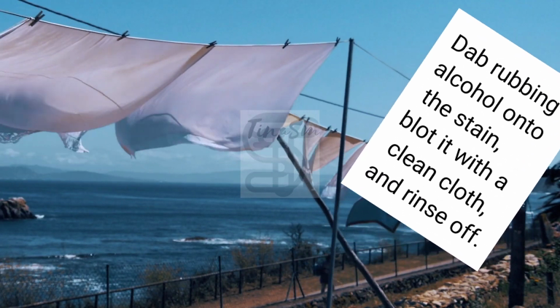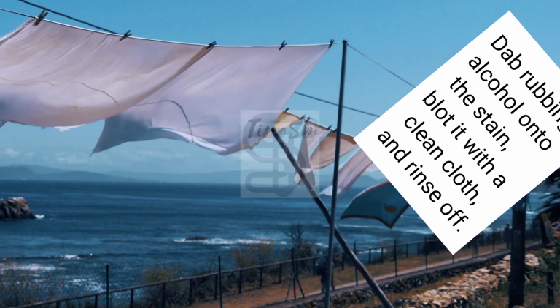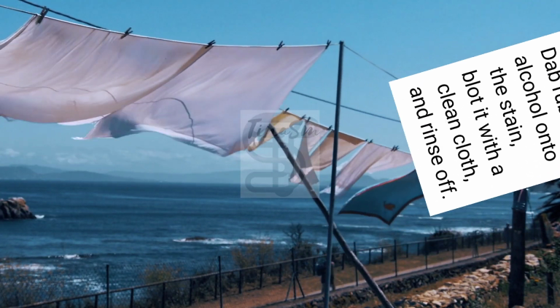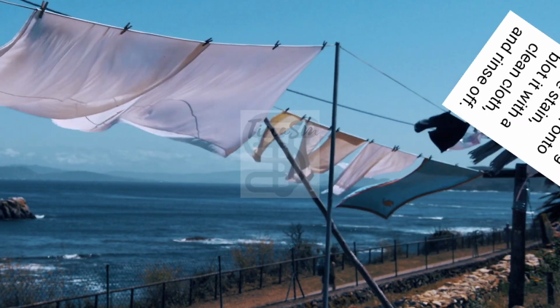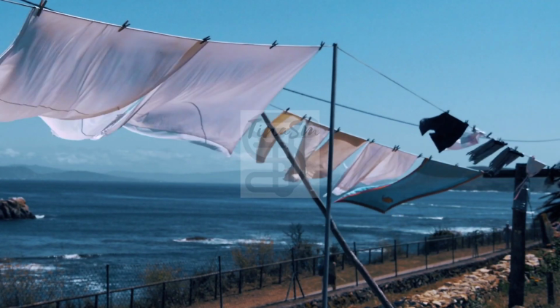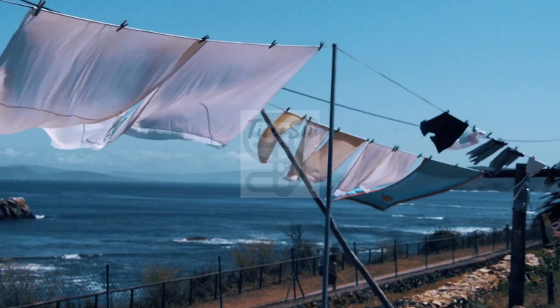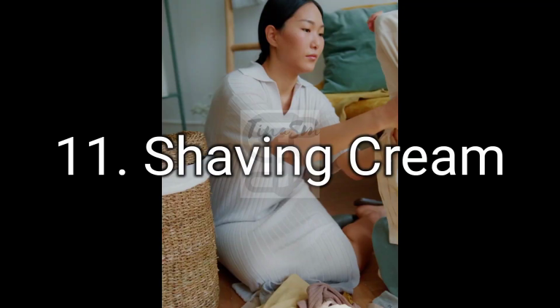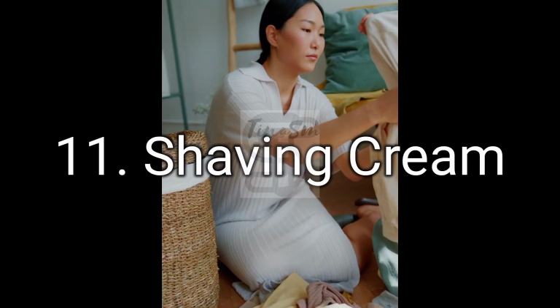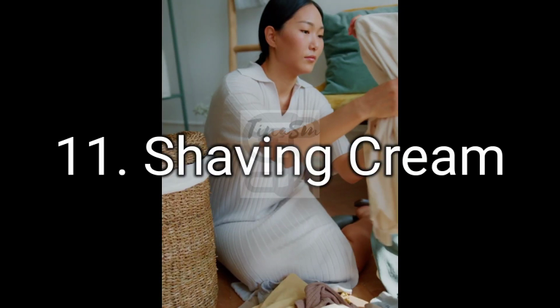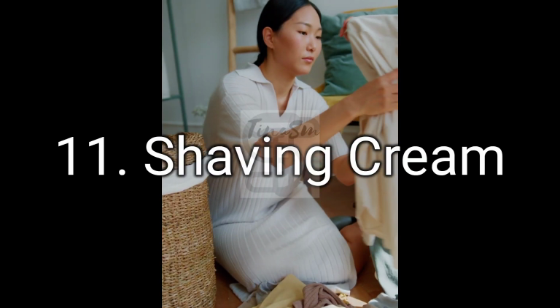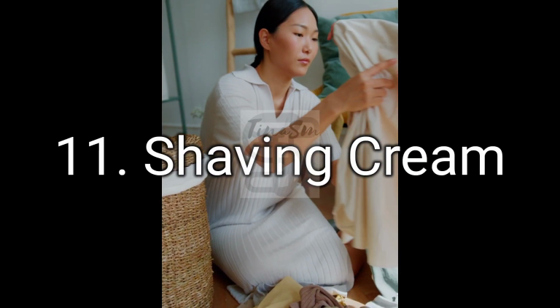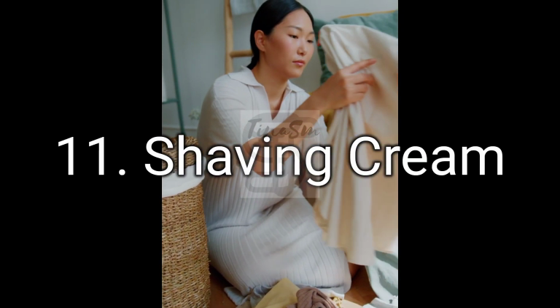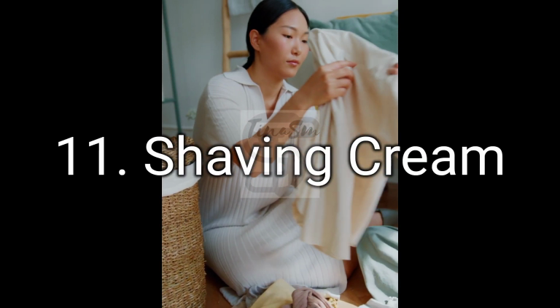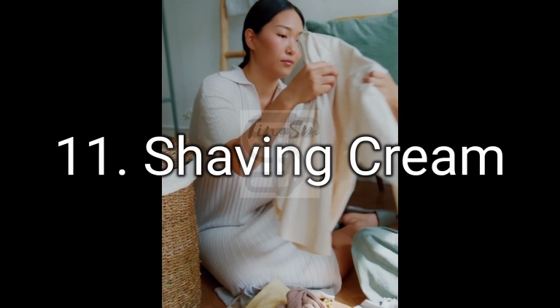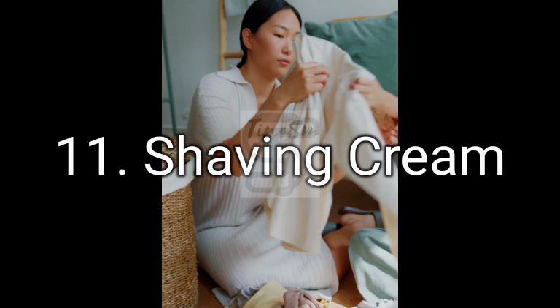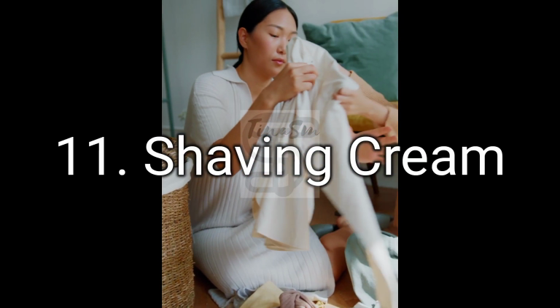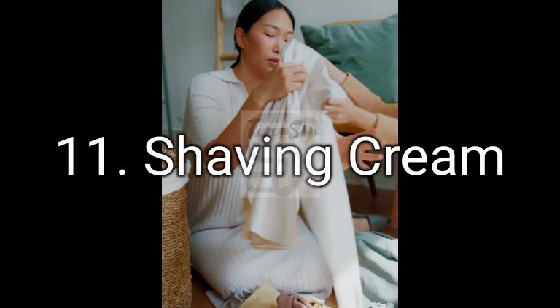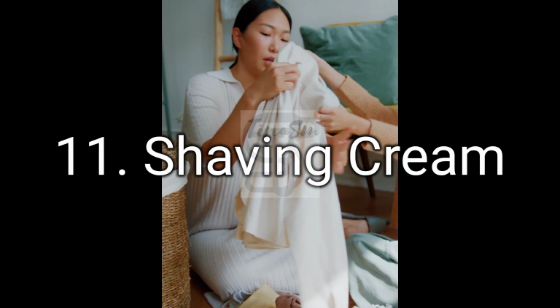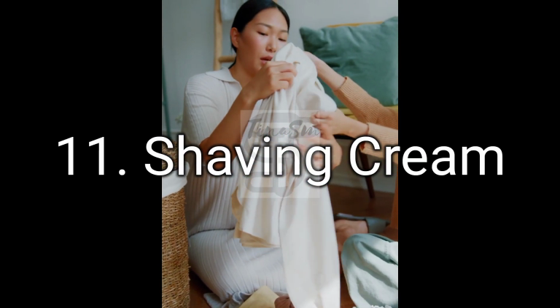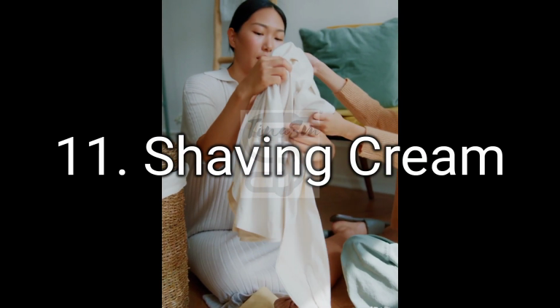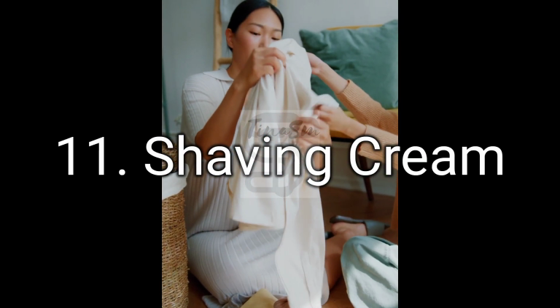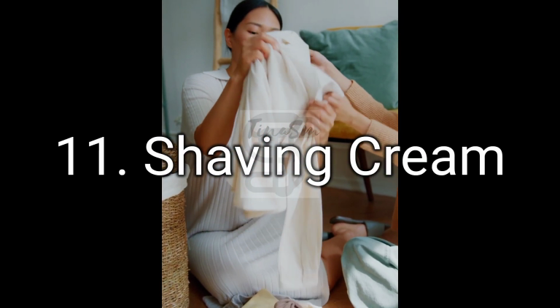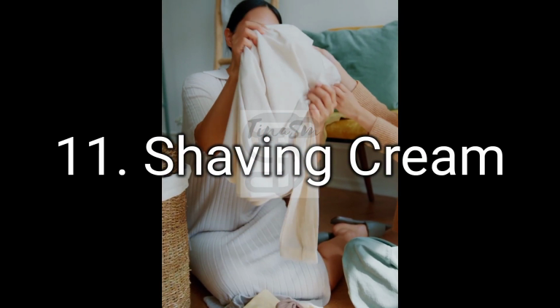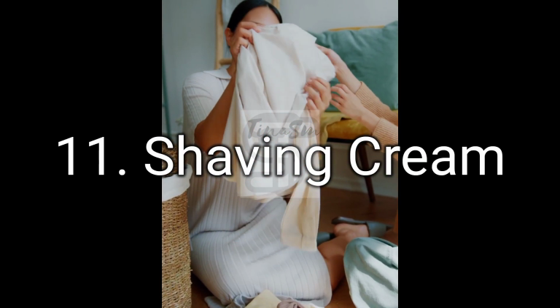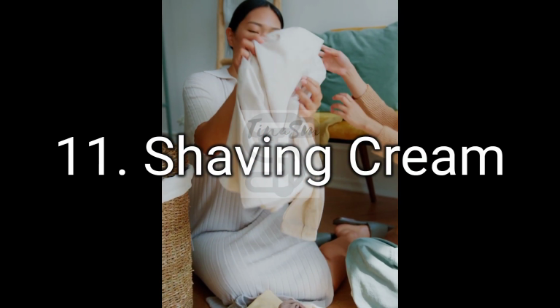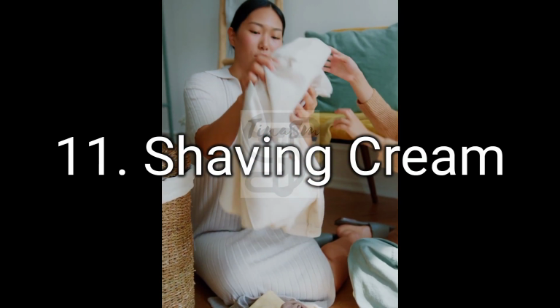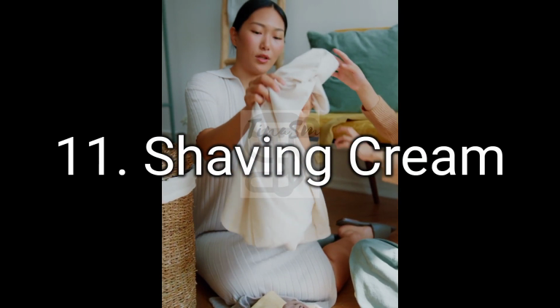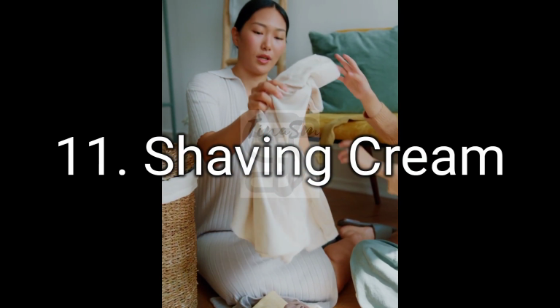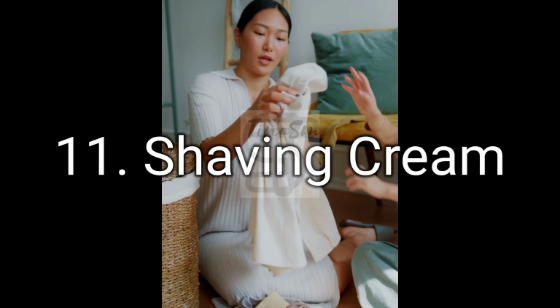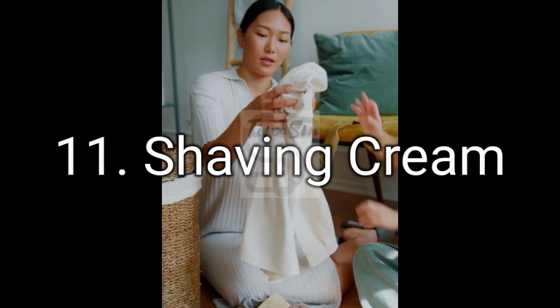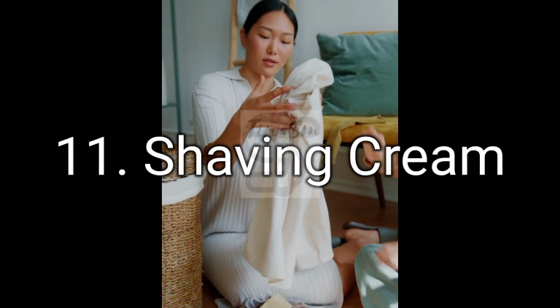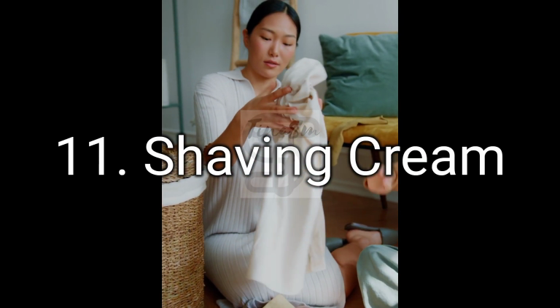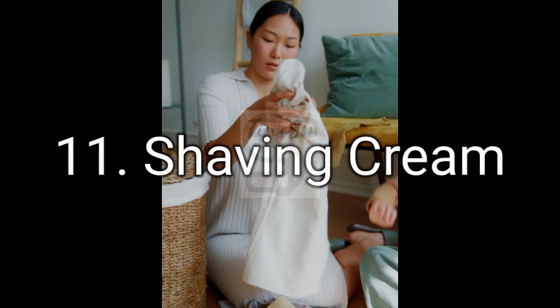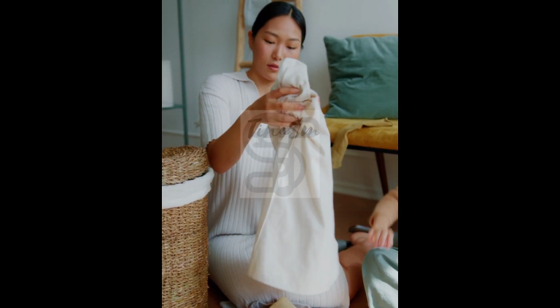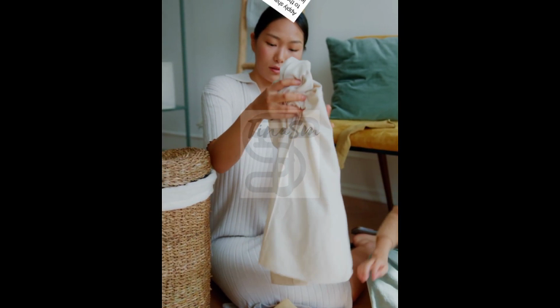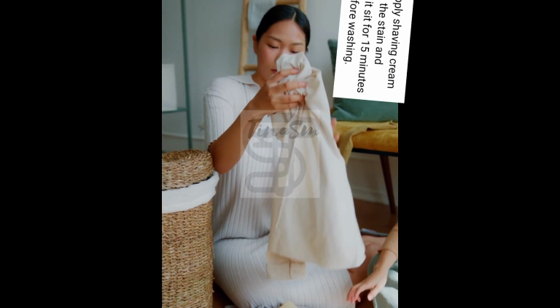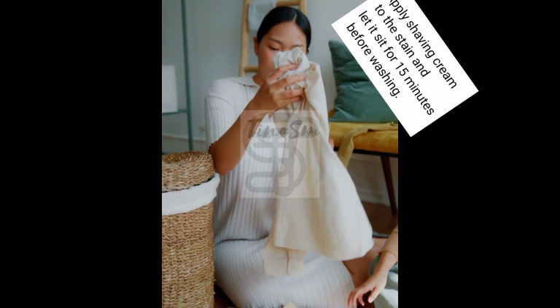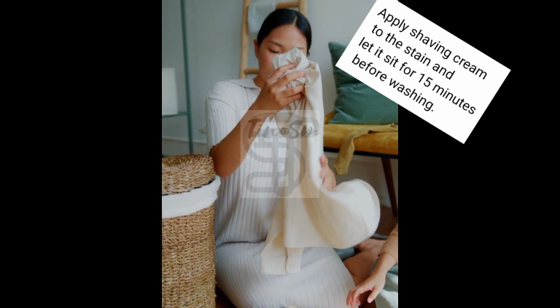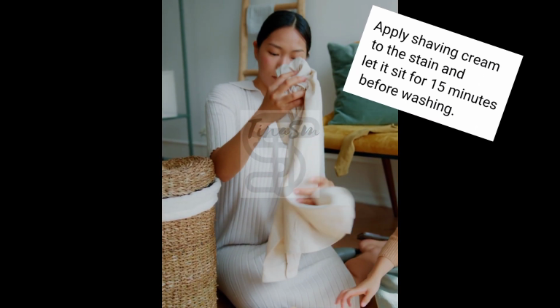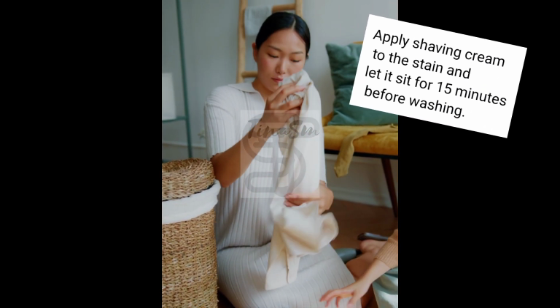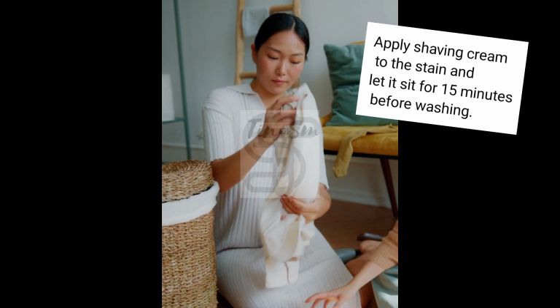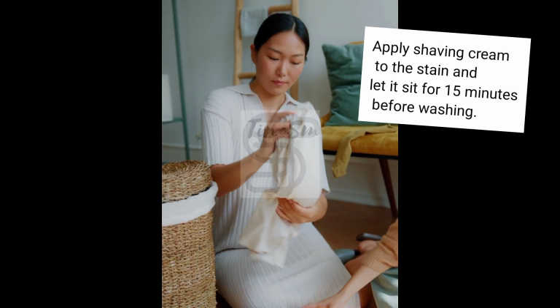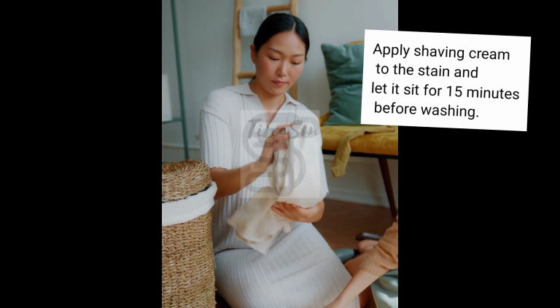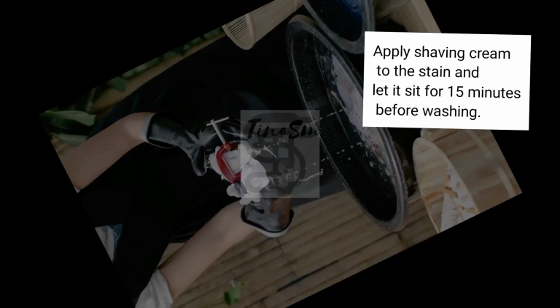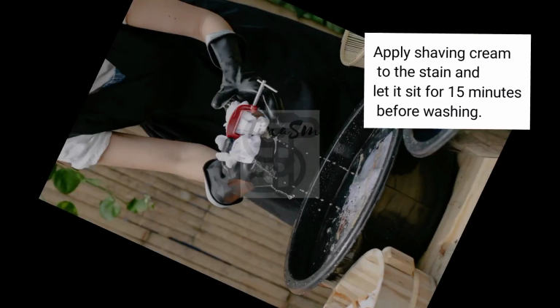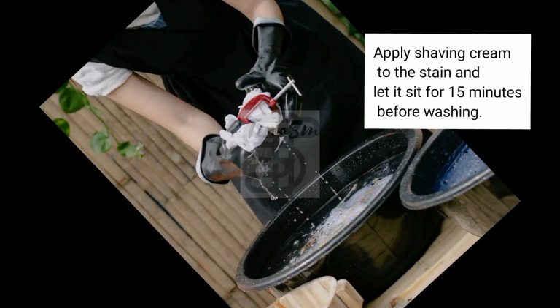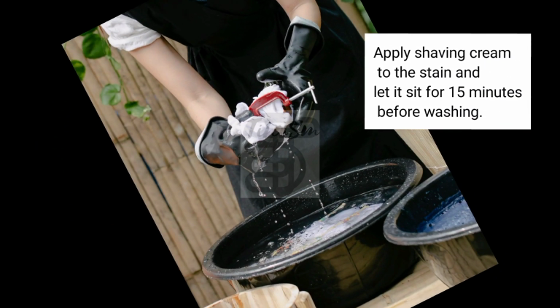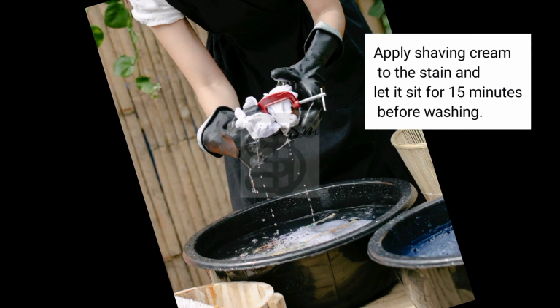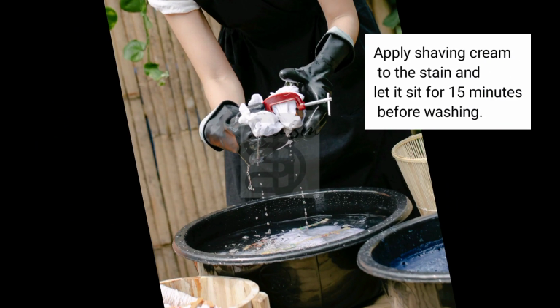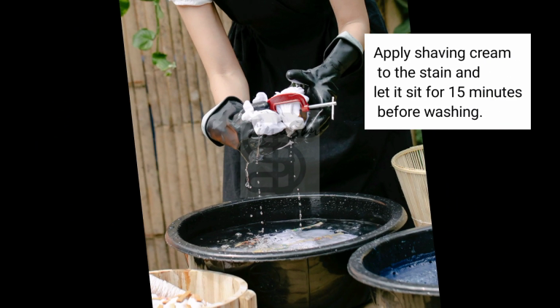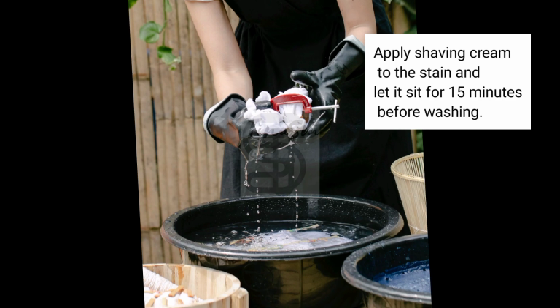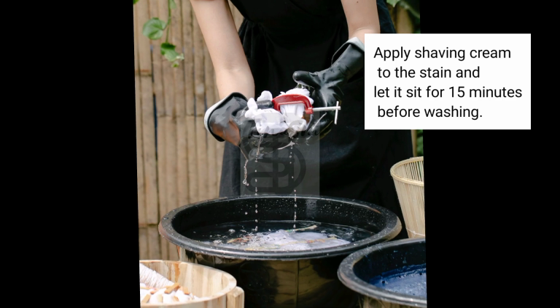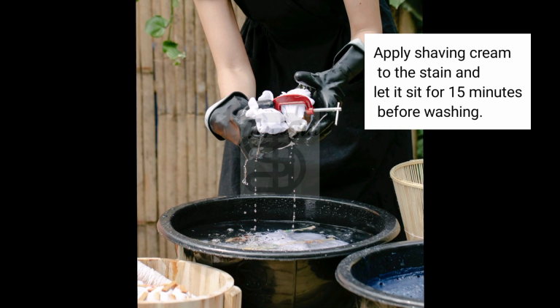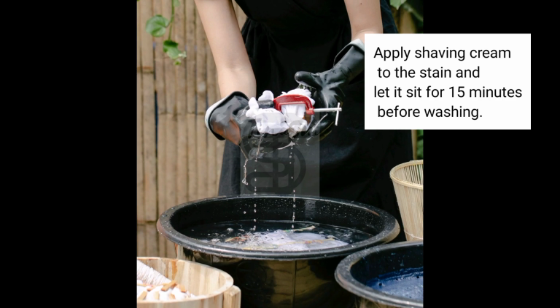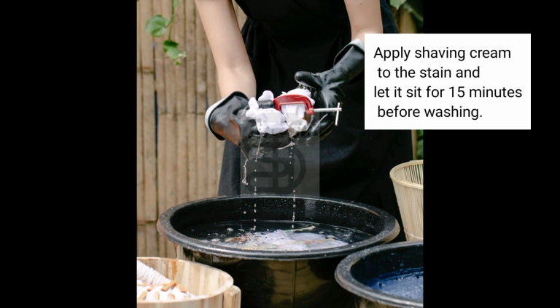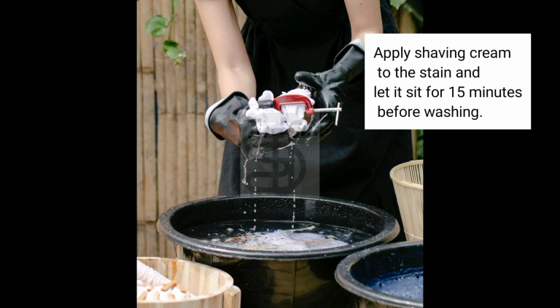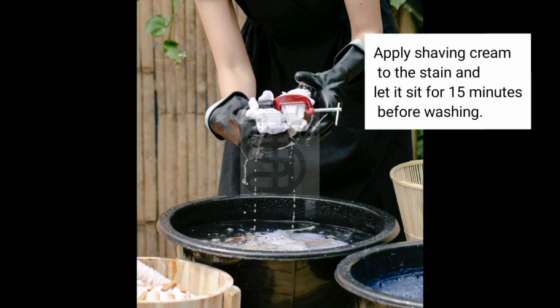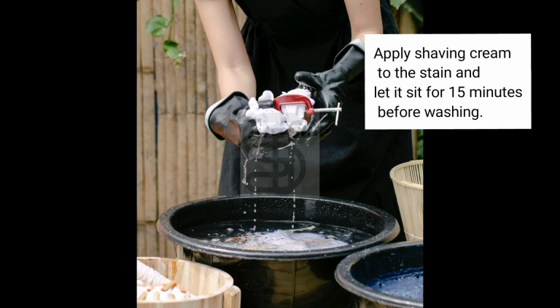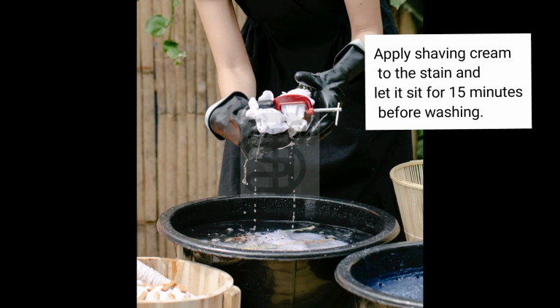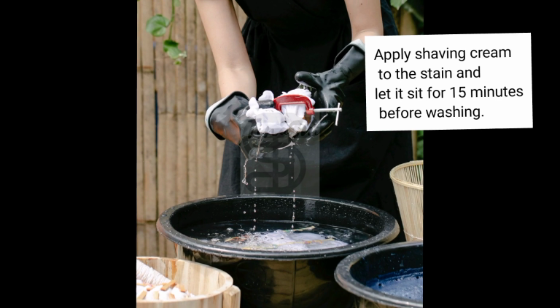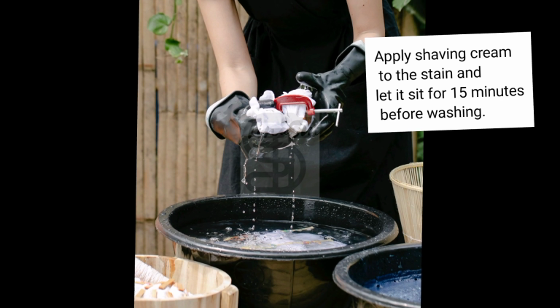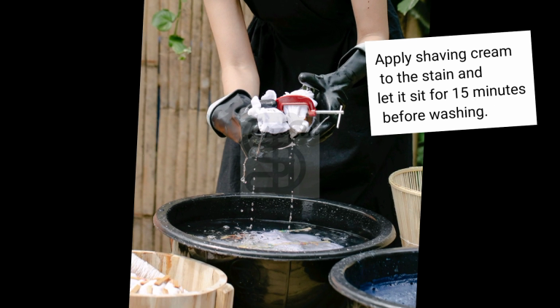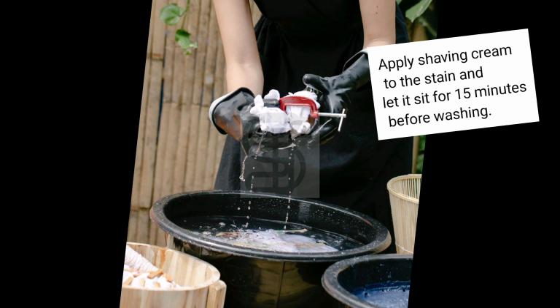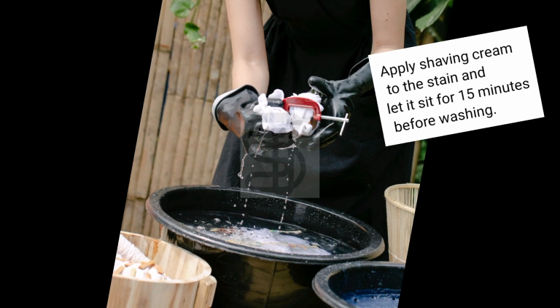11. Shaving Cream. Apply shaving cream to the stain and let it sit for 15 minutes before washing.